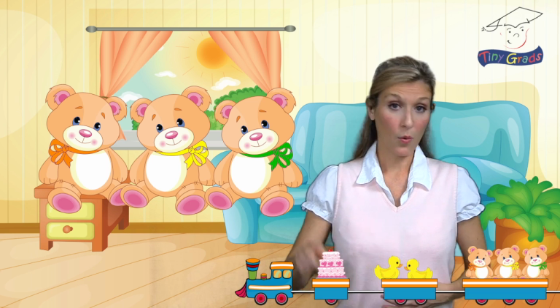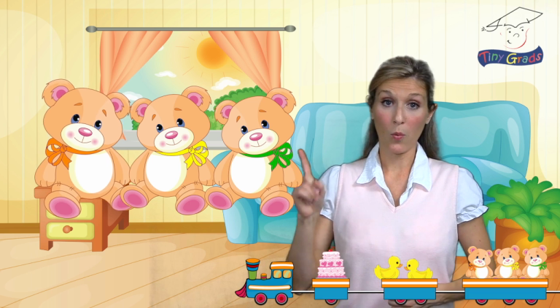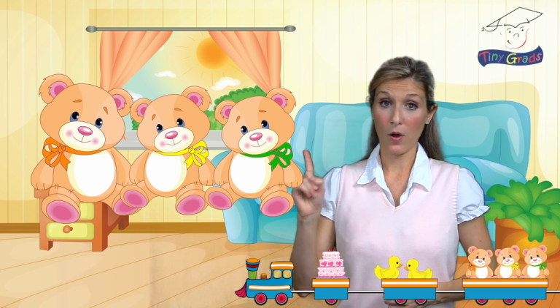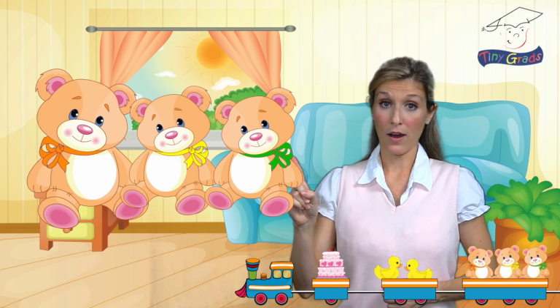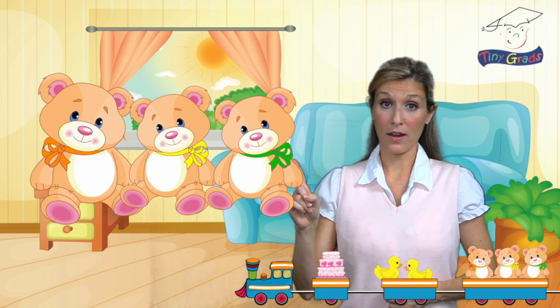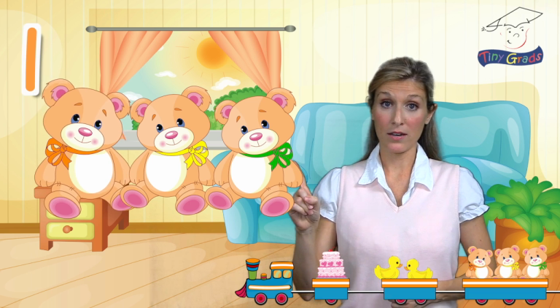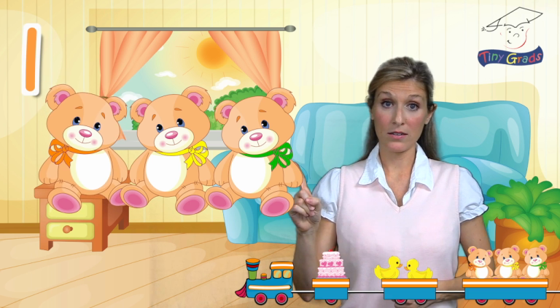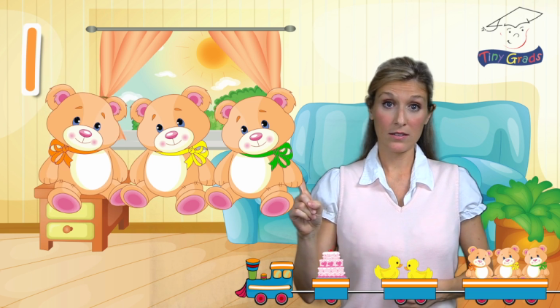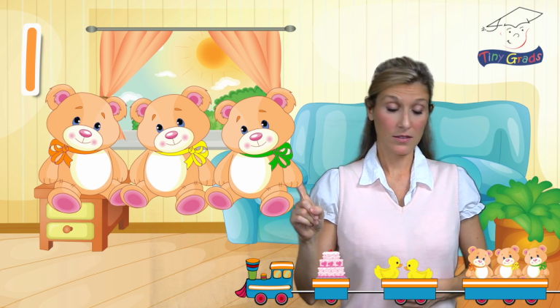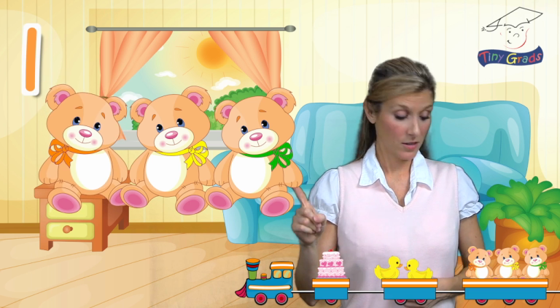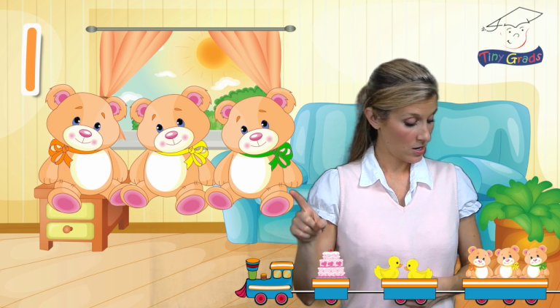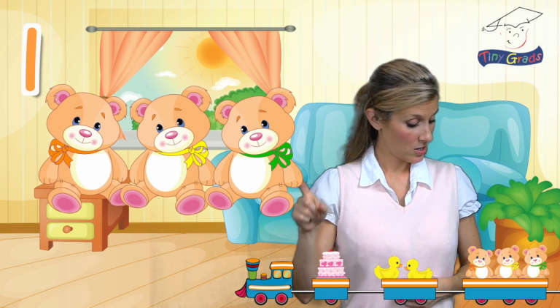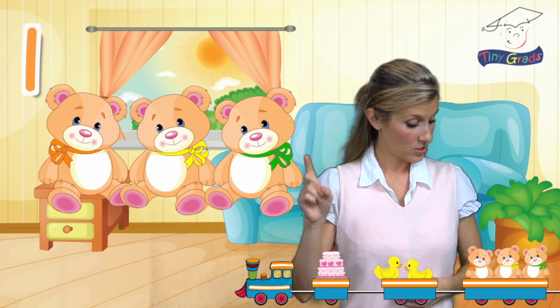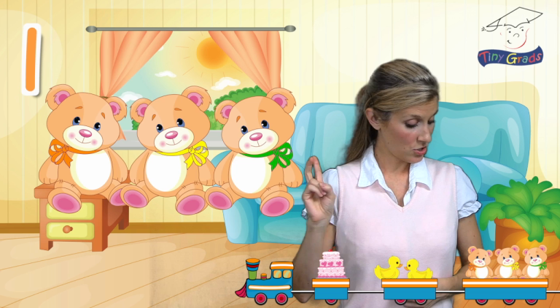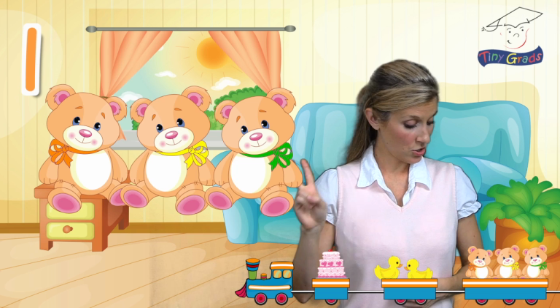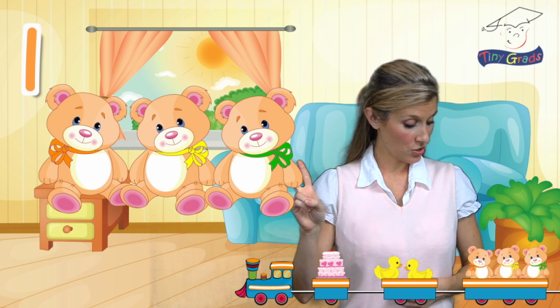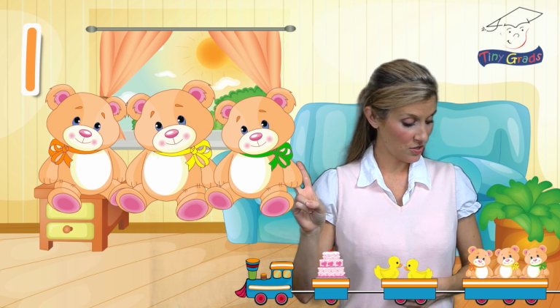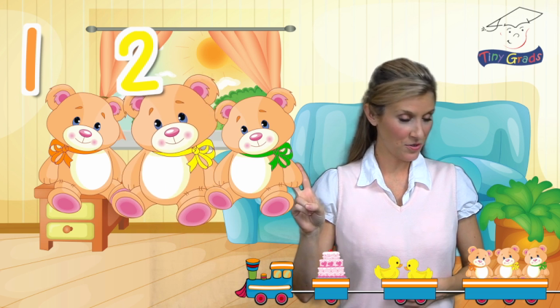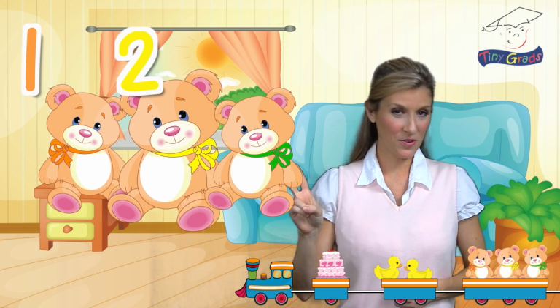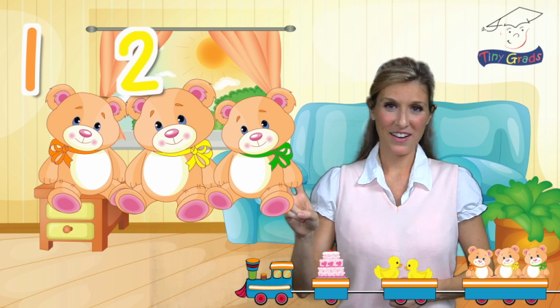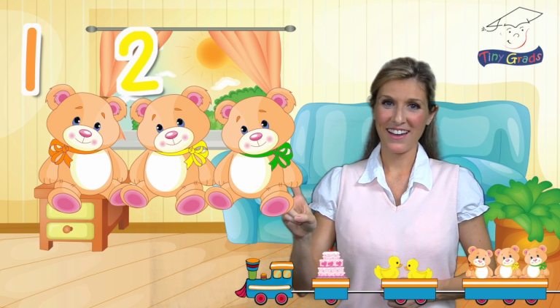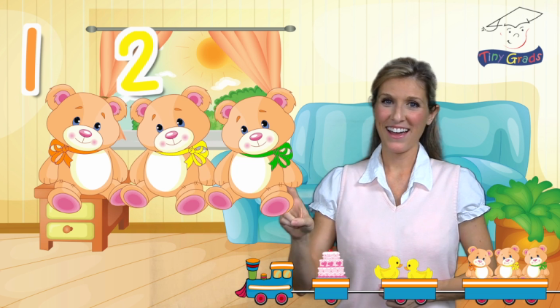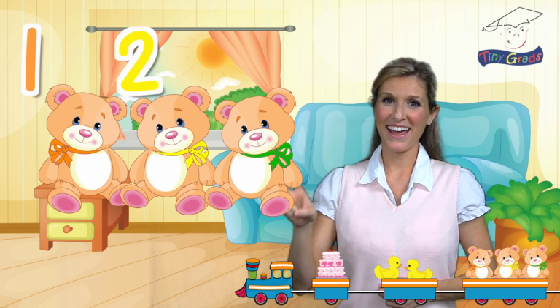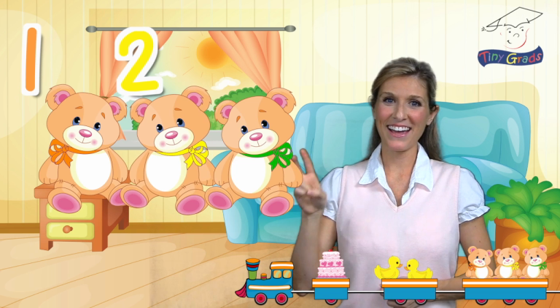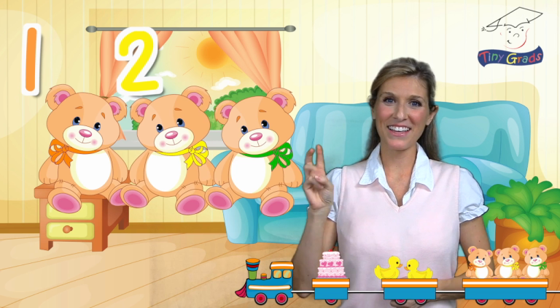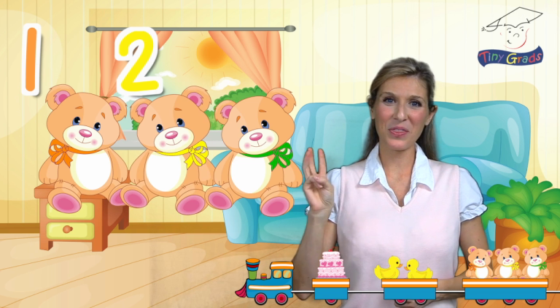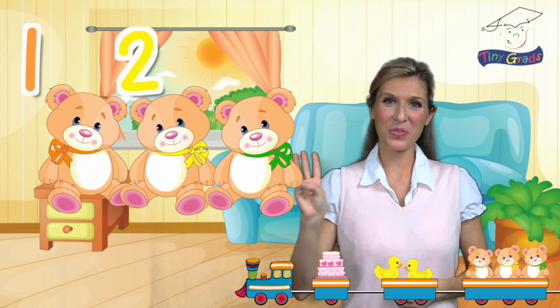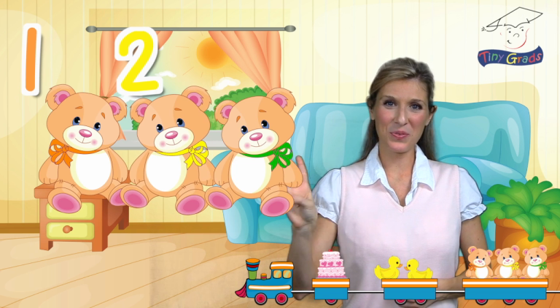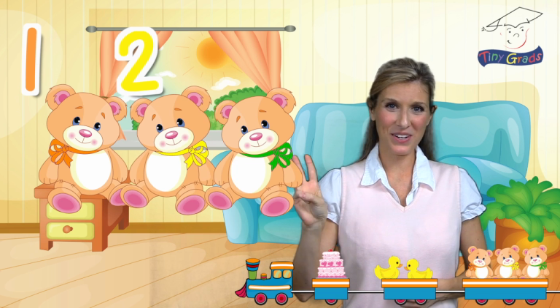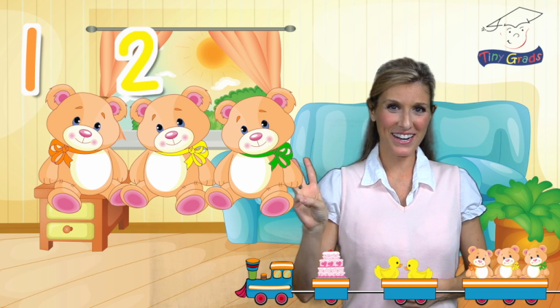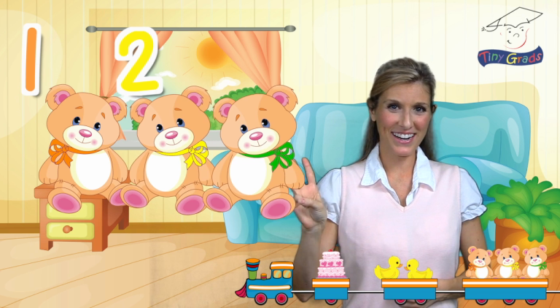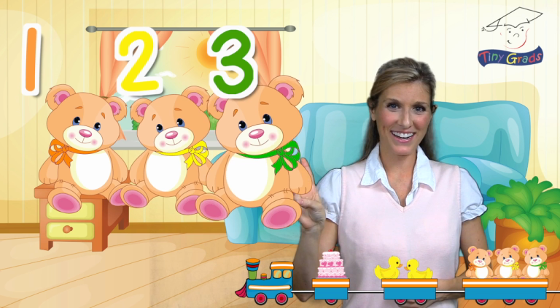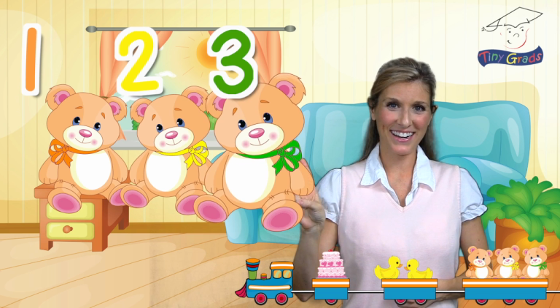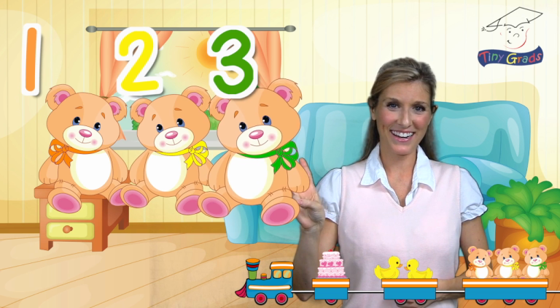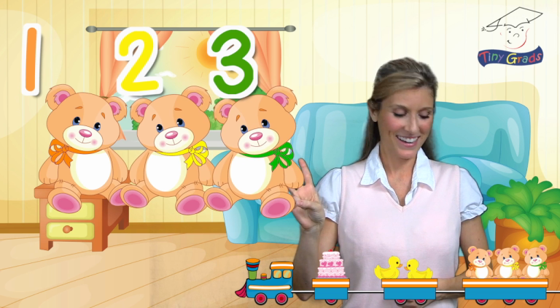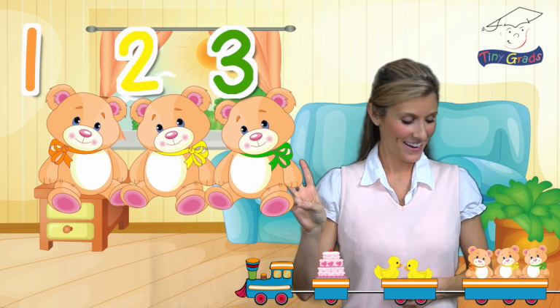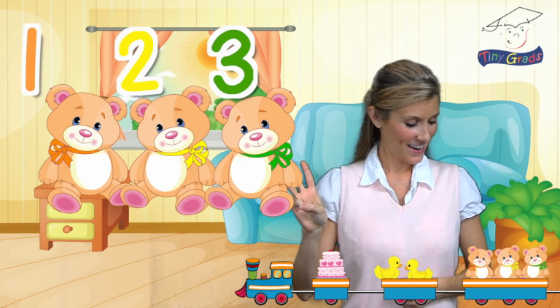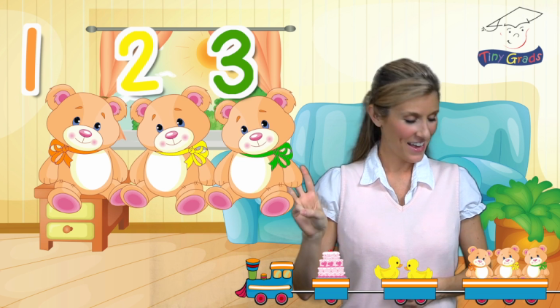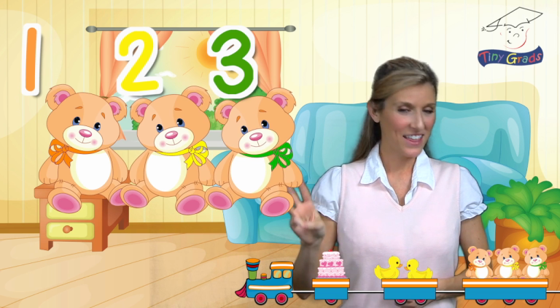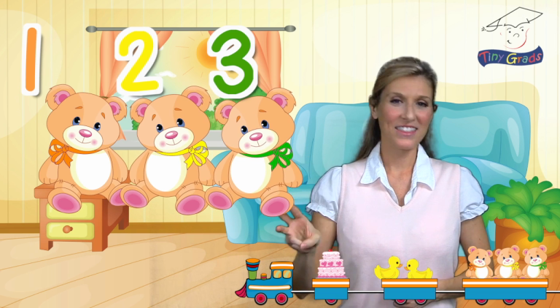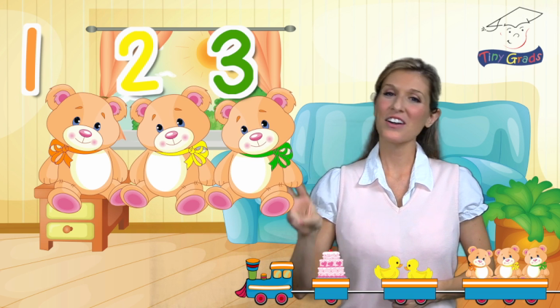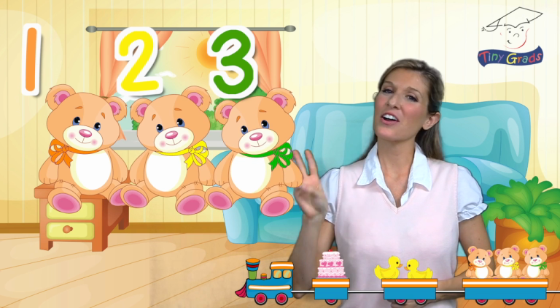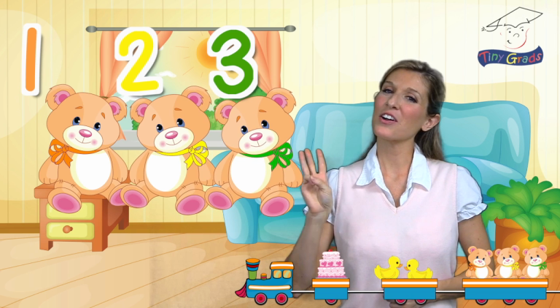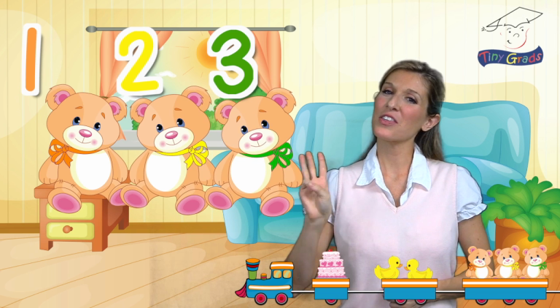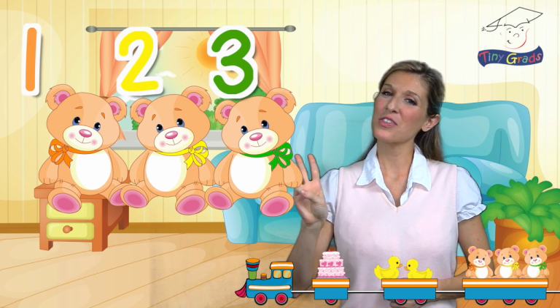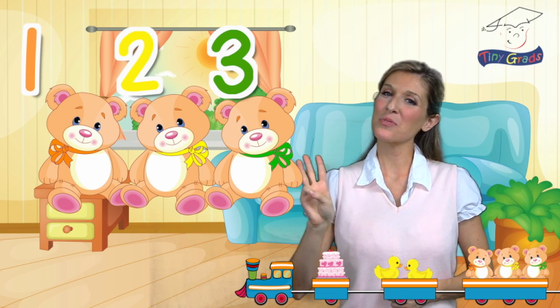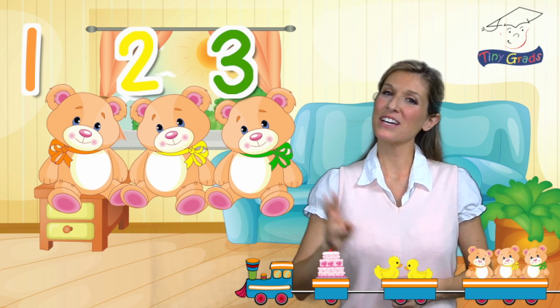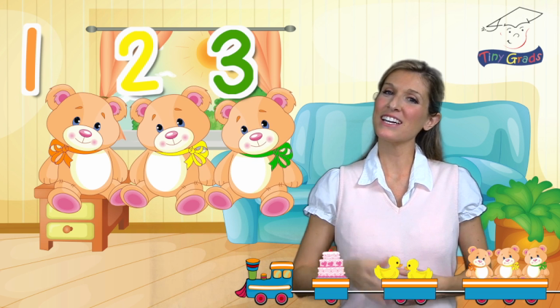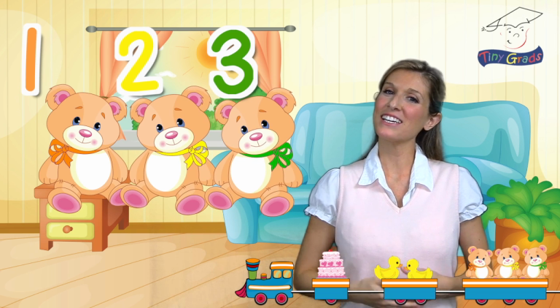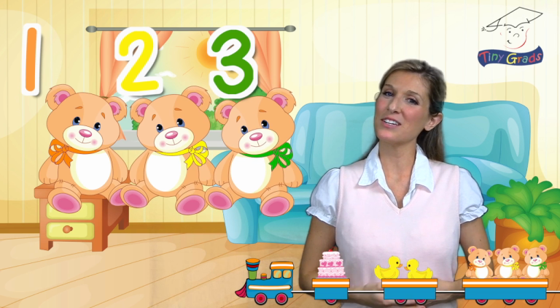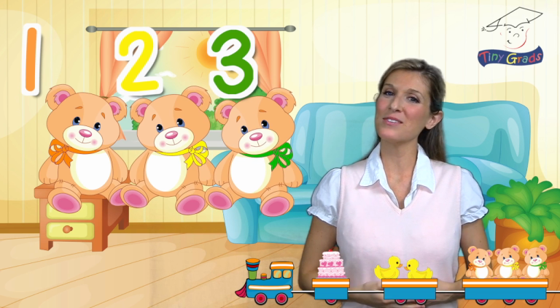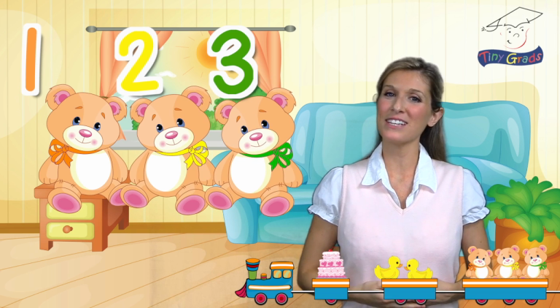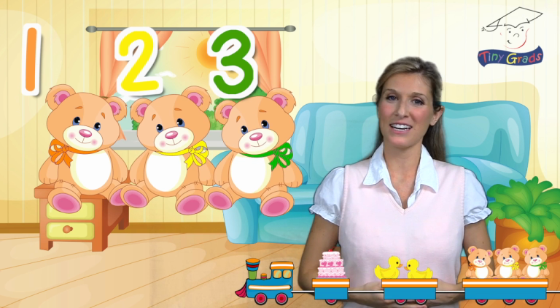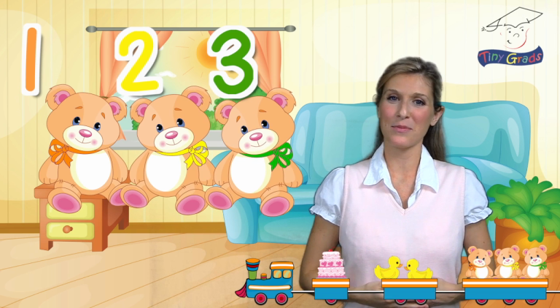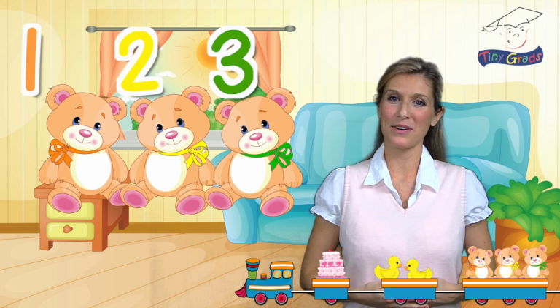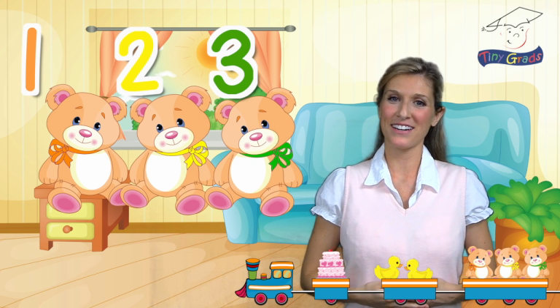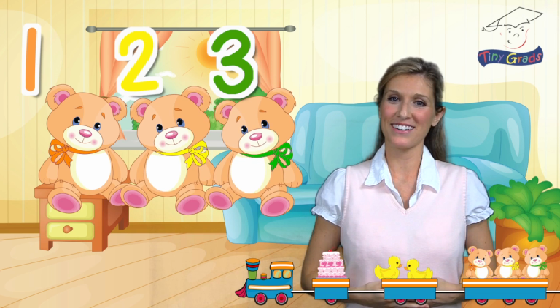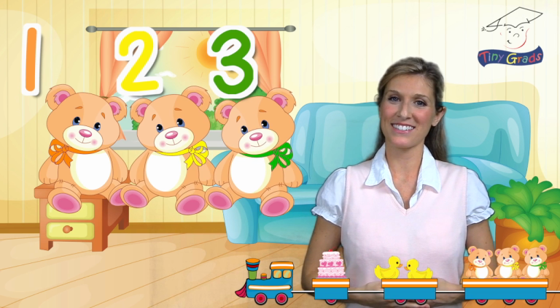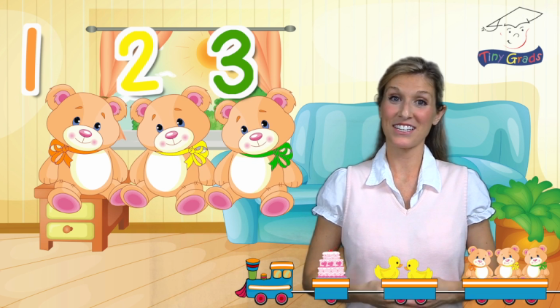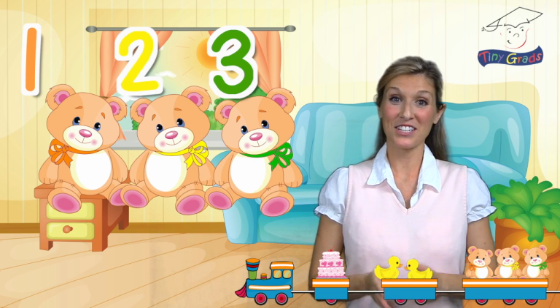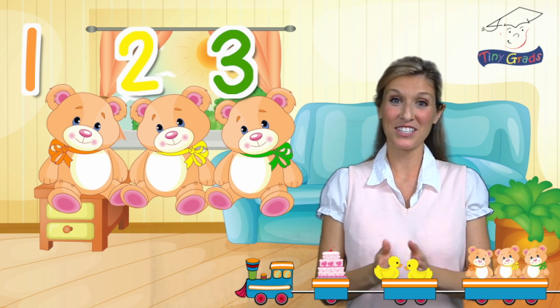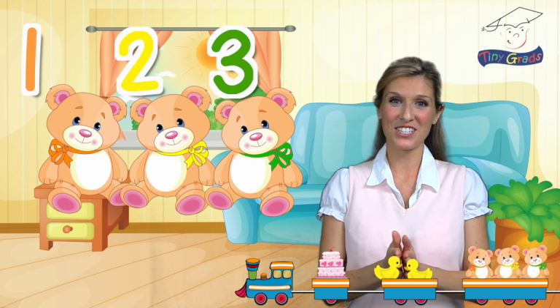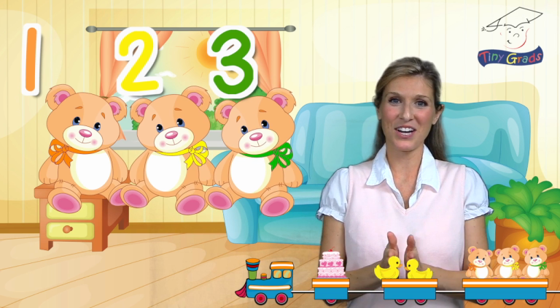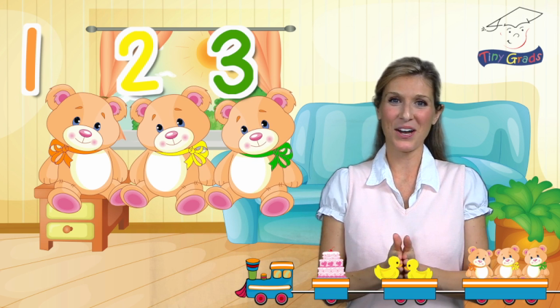One, two, and three. There are three cute teddy bears. Good job.